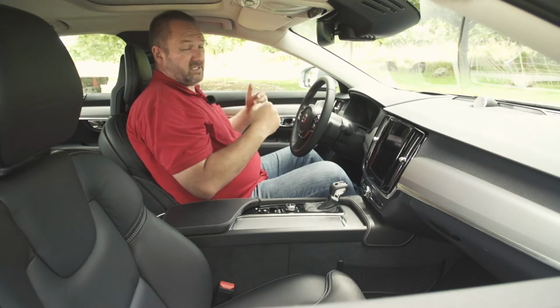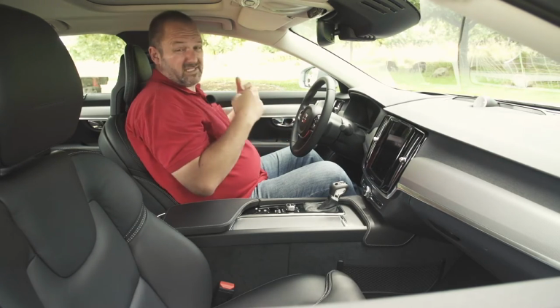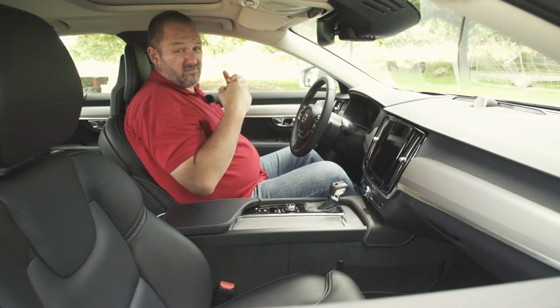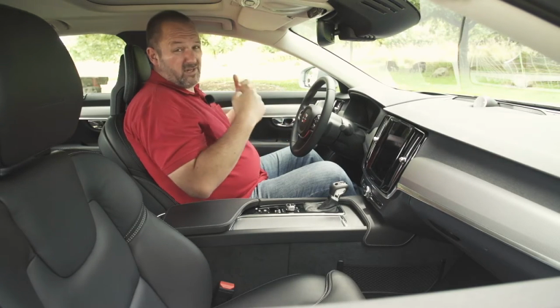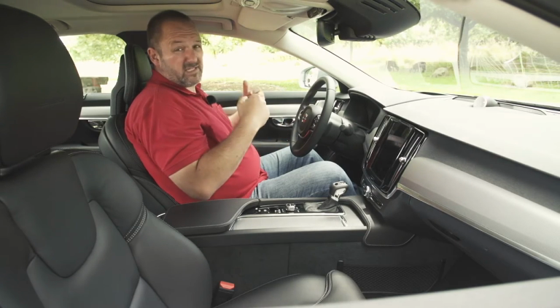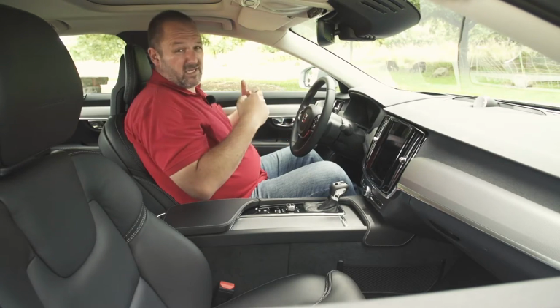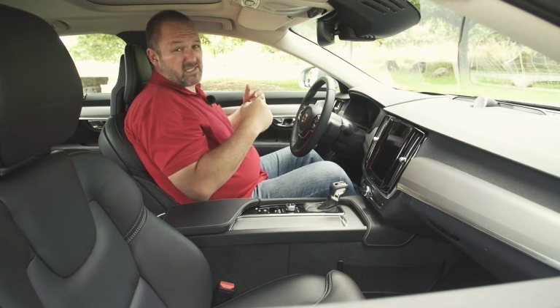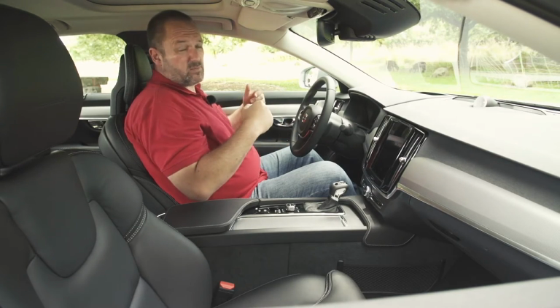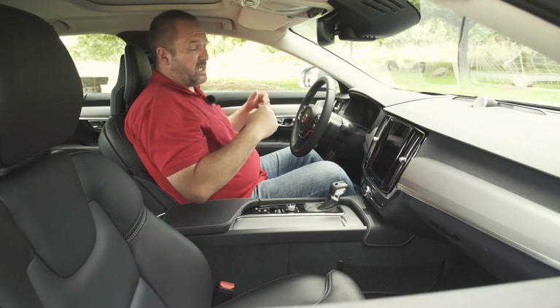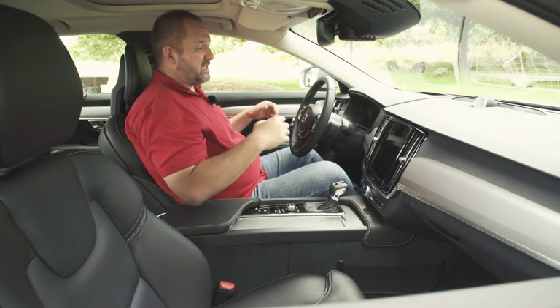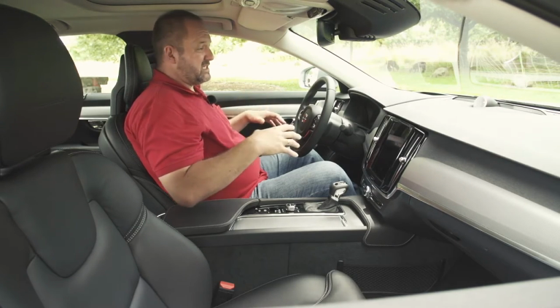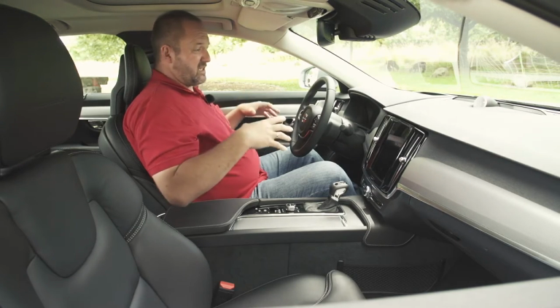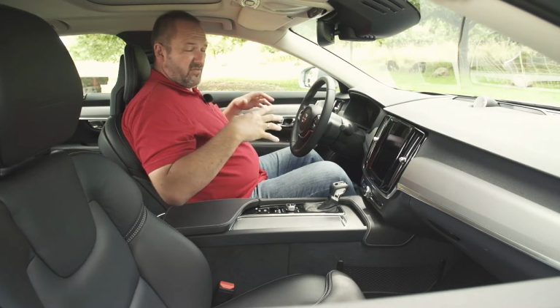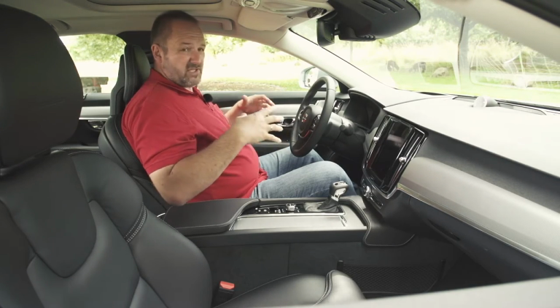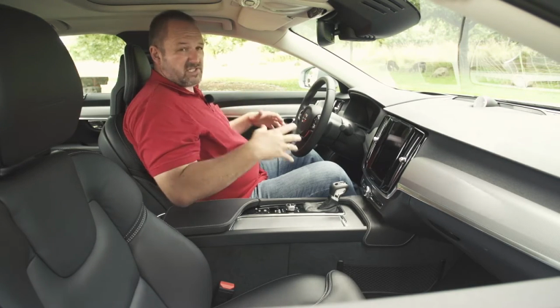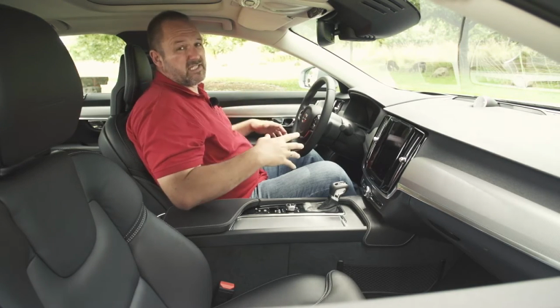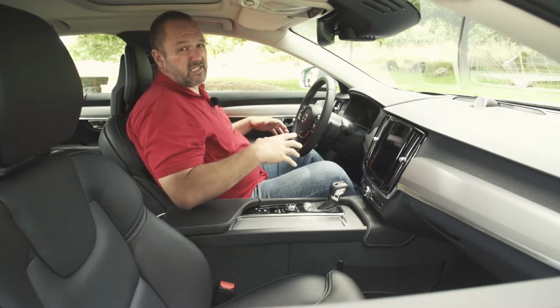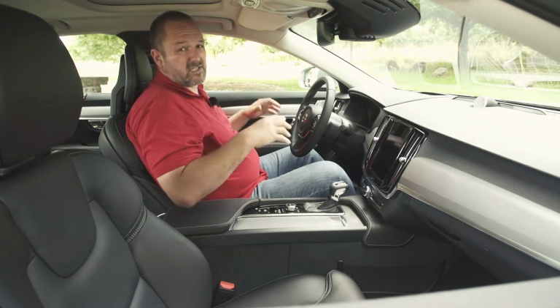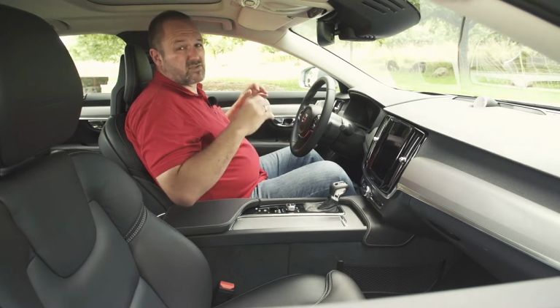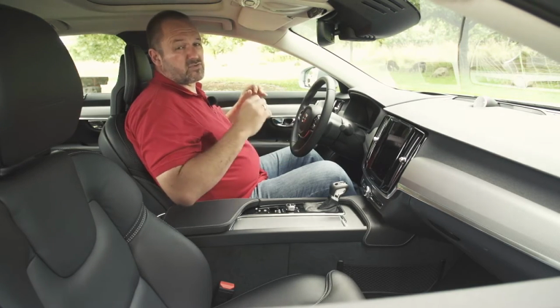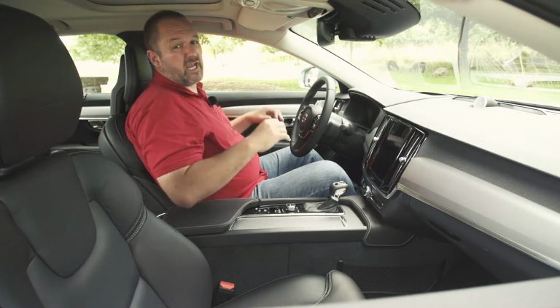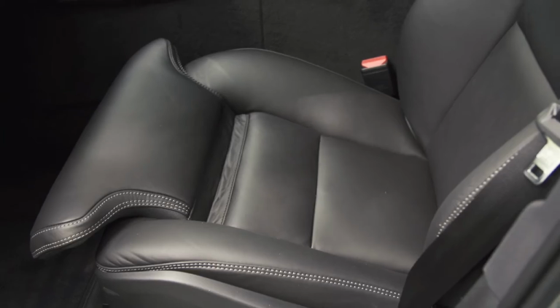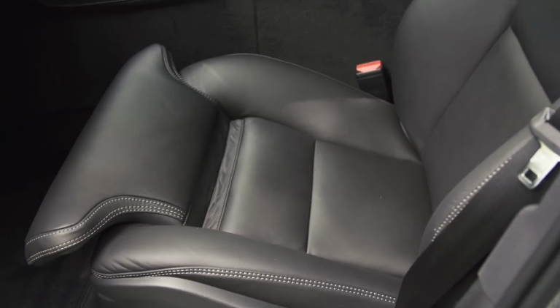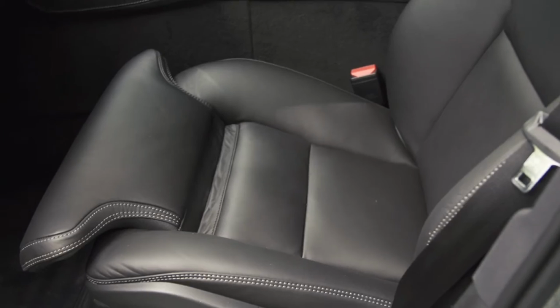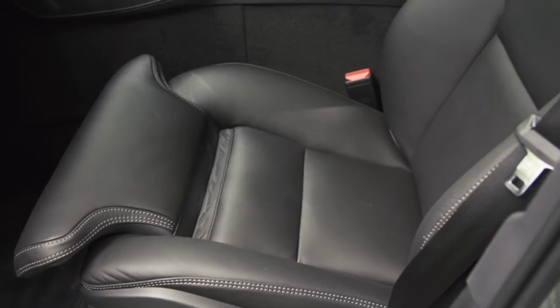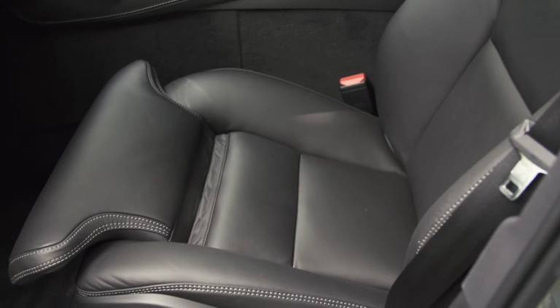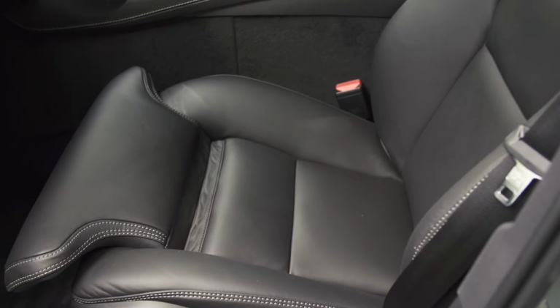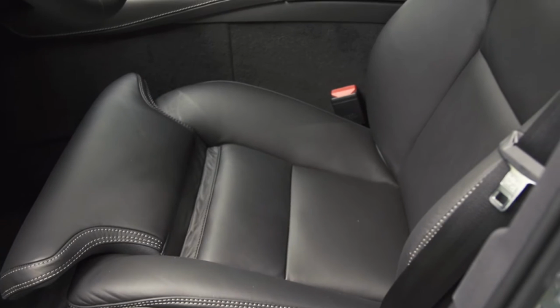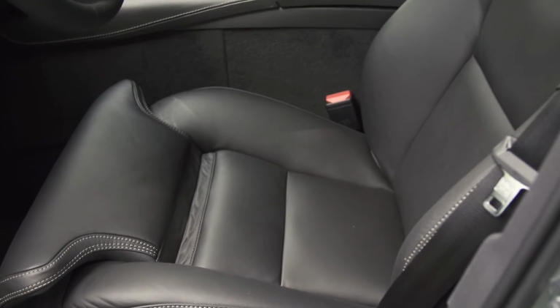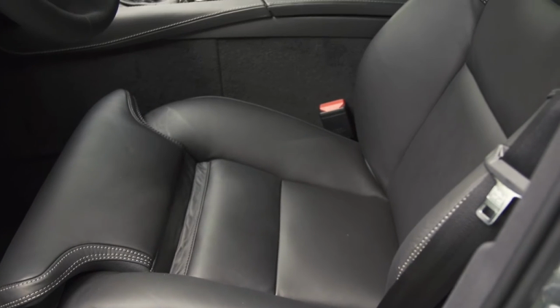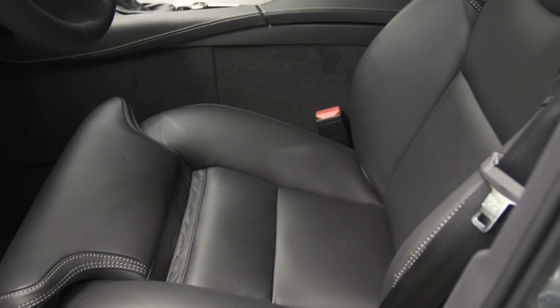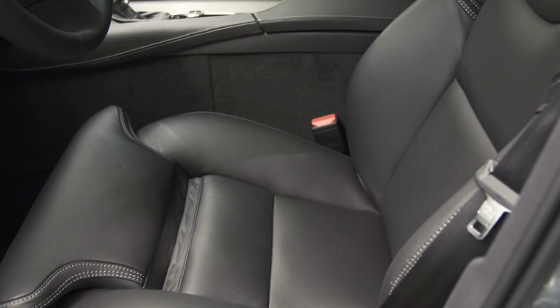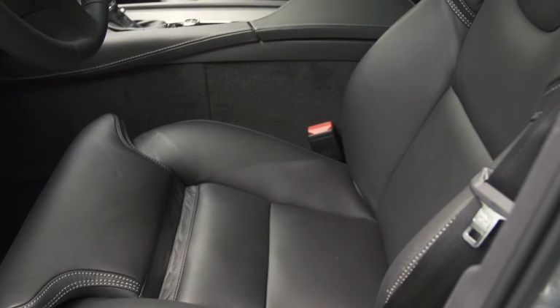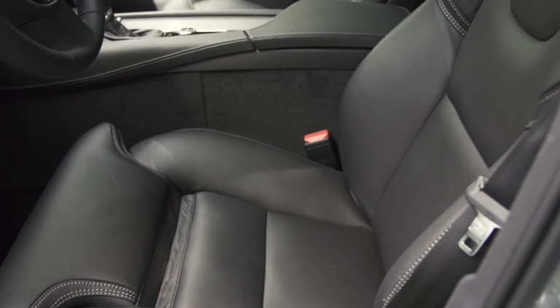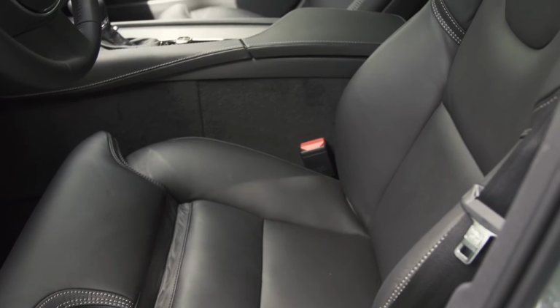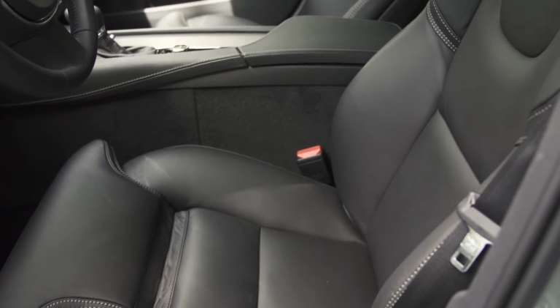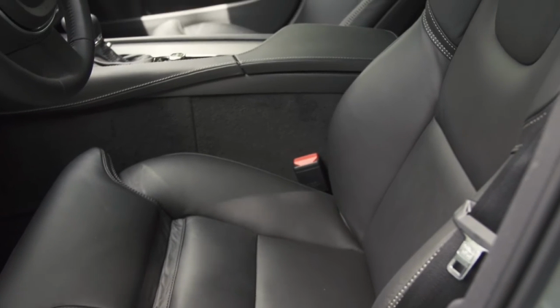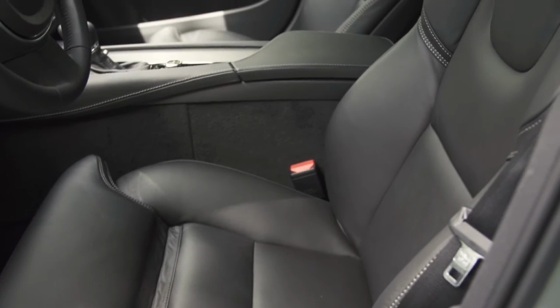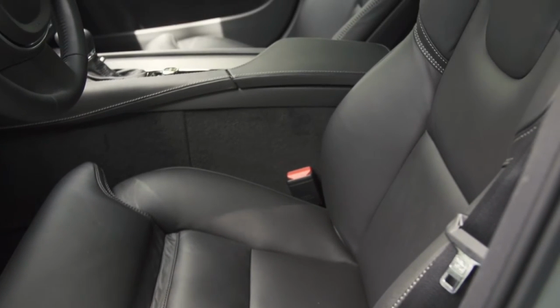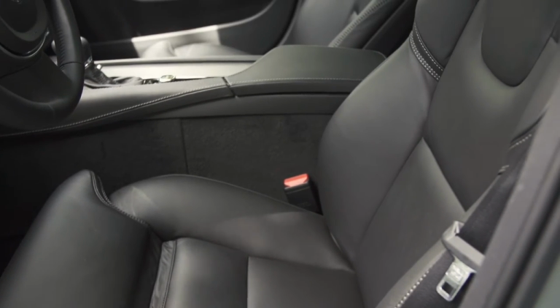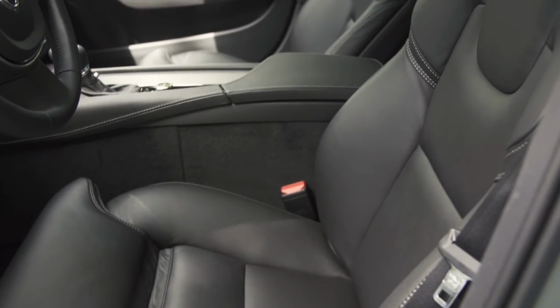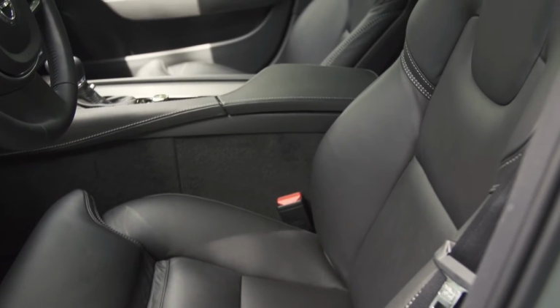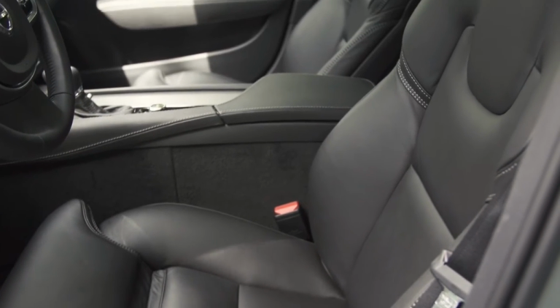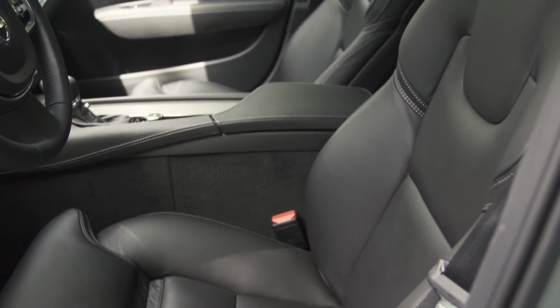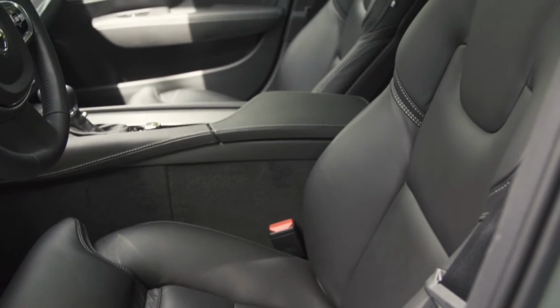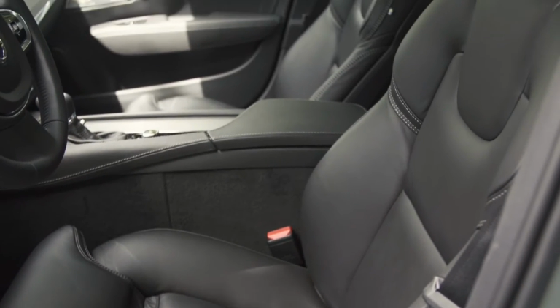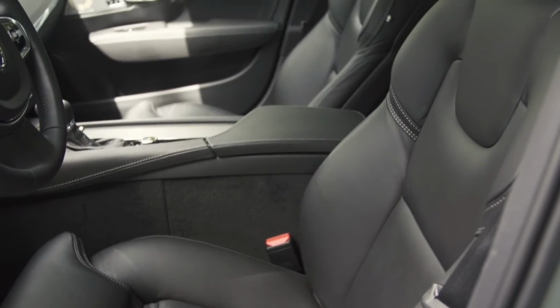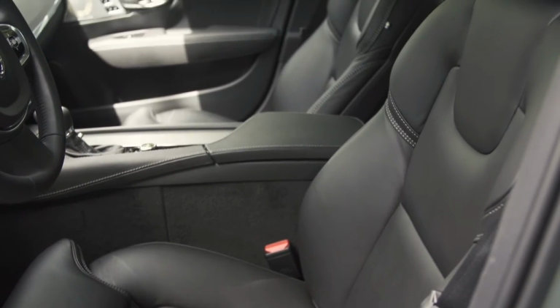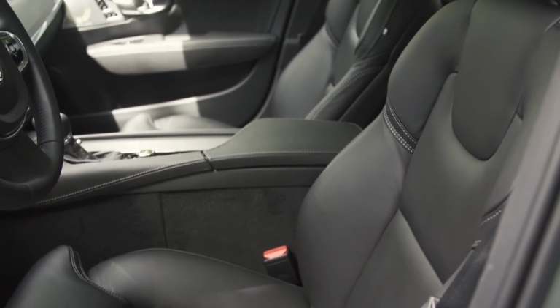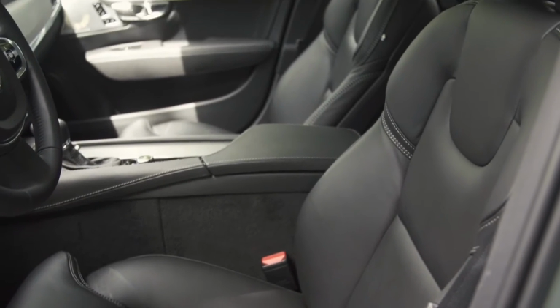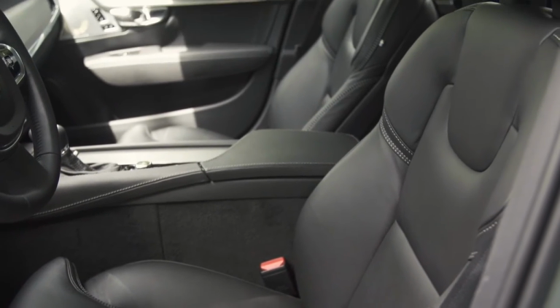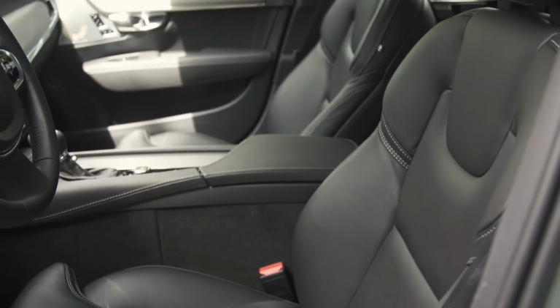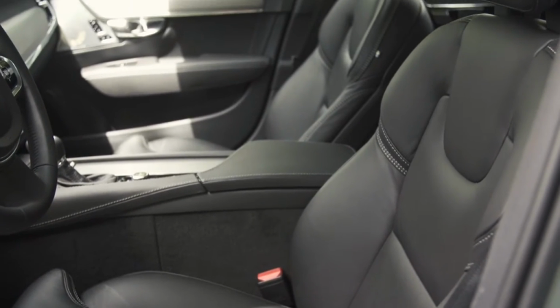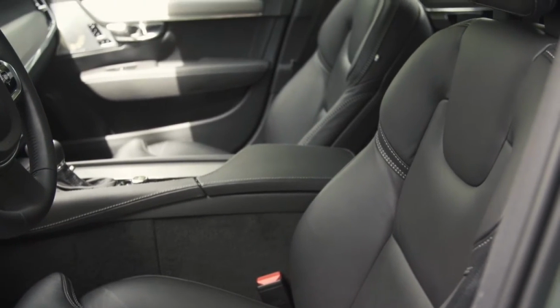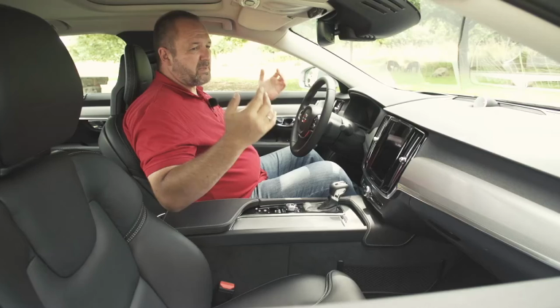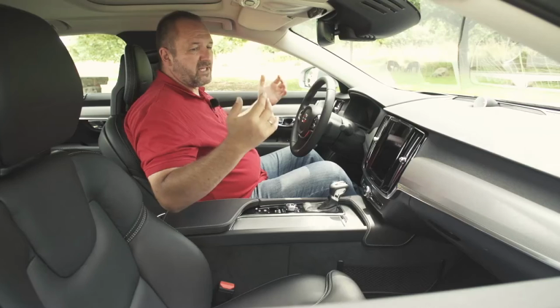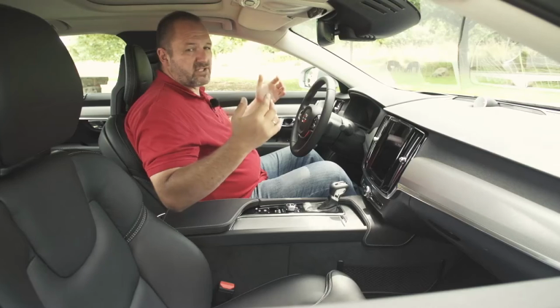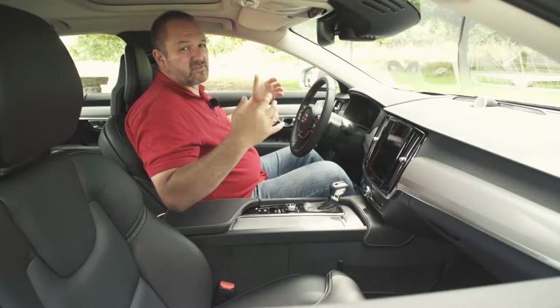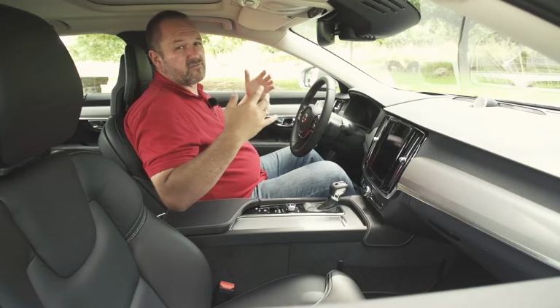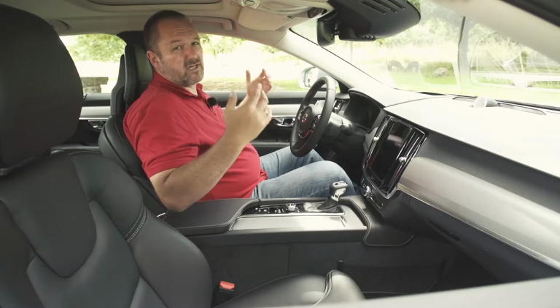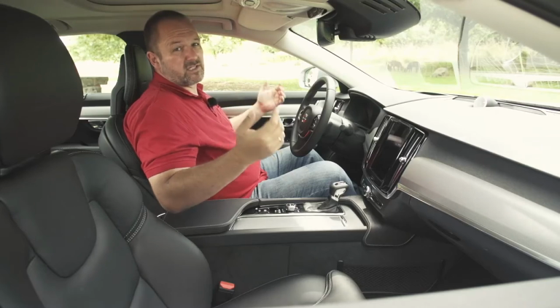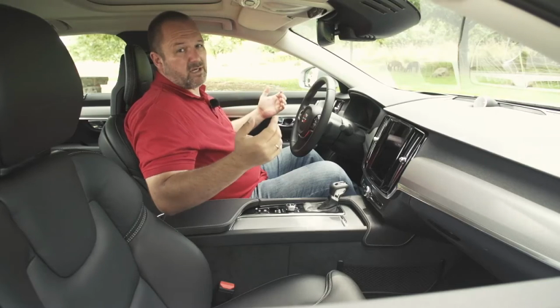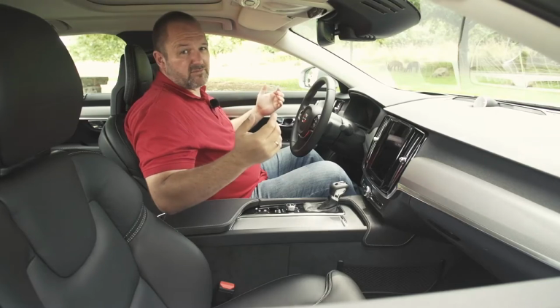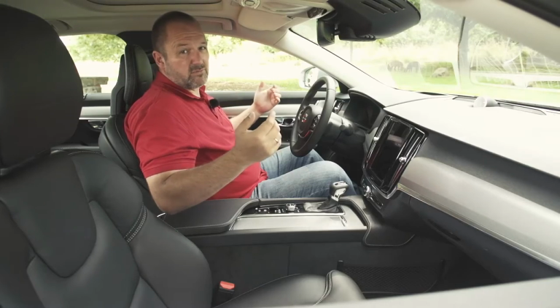The seating is great — the seats are comfortable and very supportive. I really like this car. It's very spacious and very comfortable.